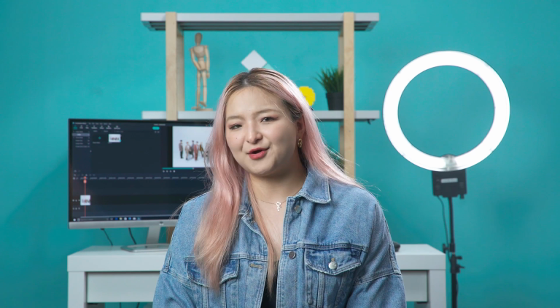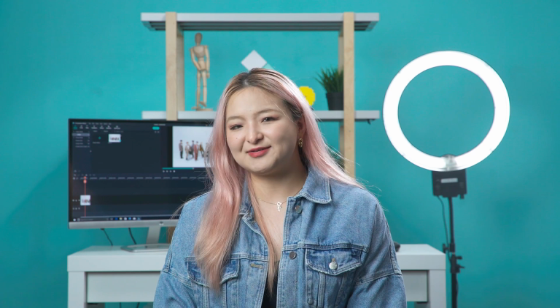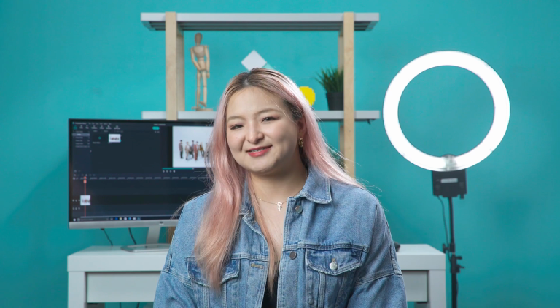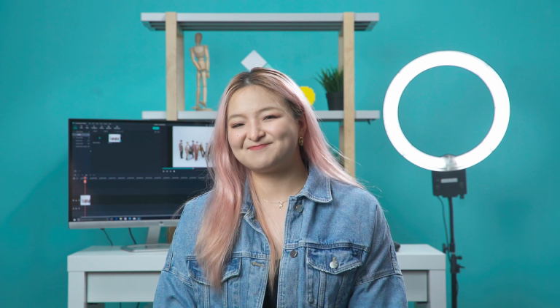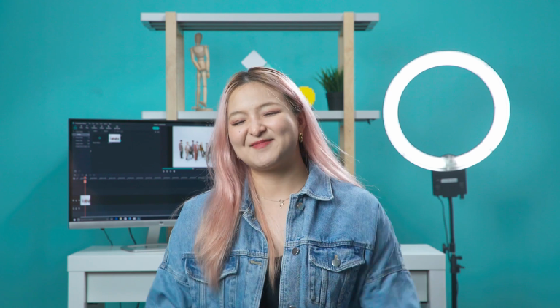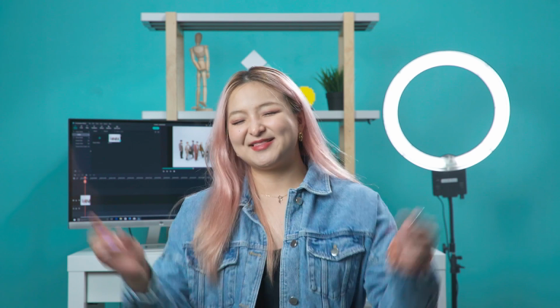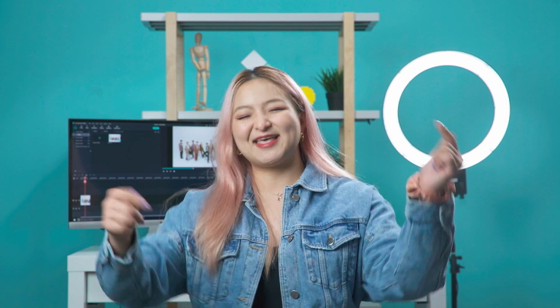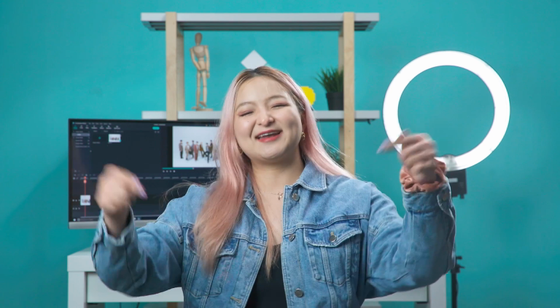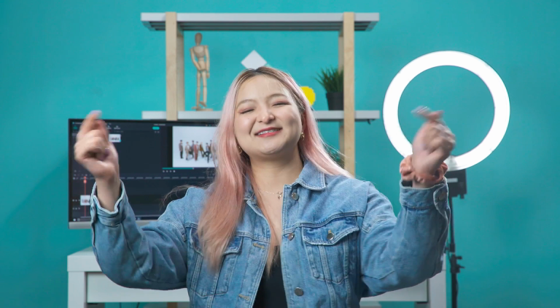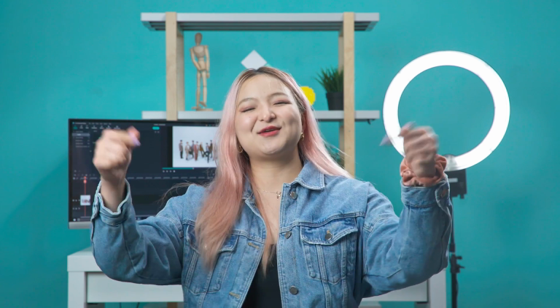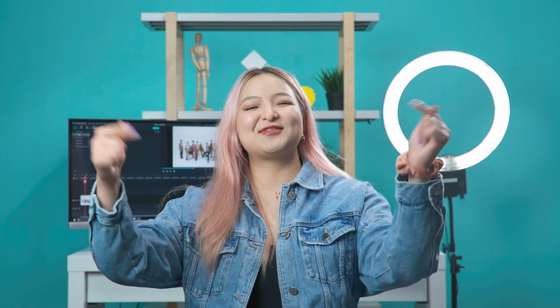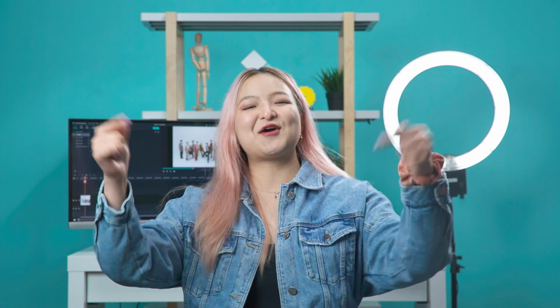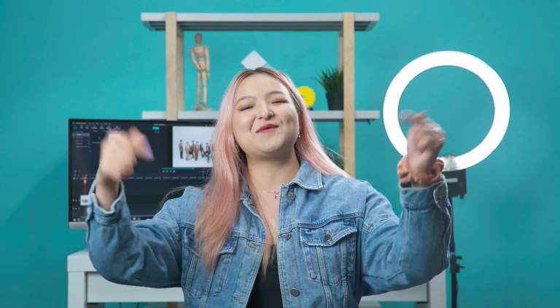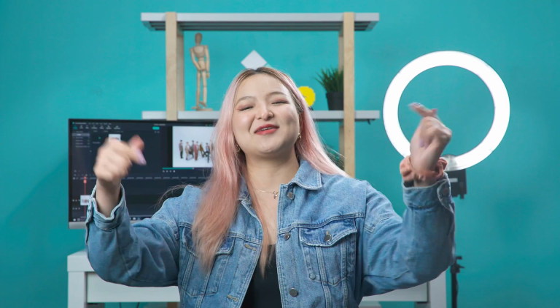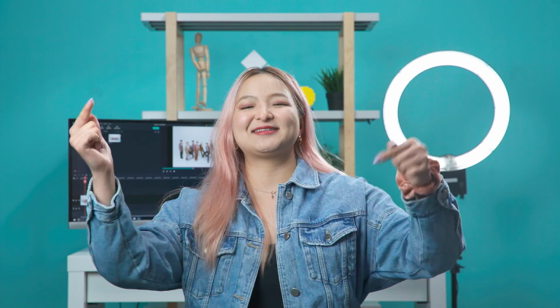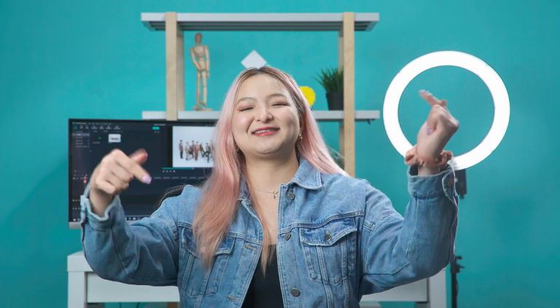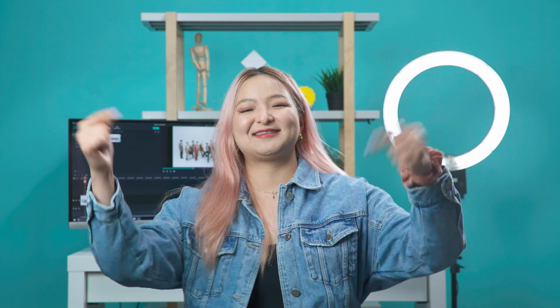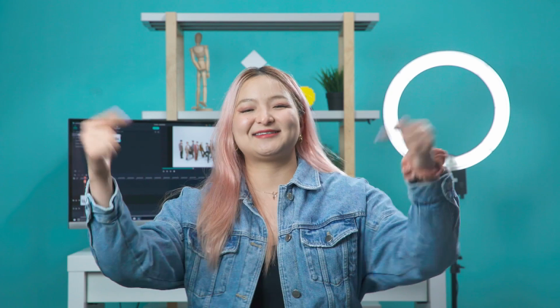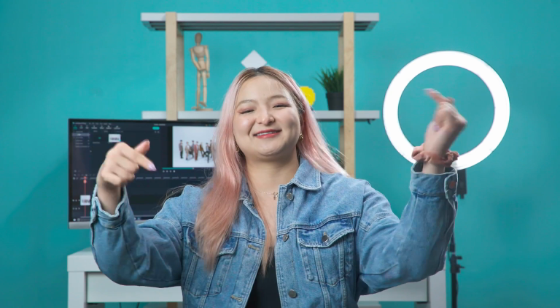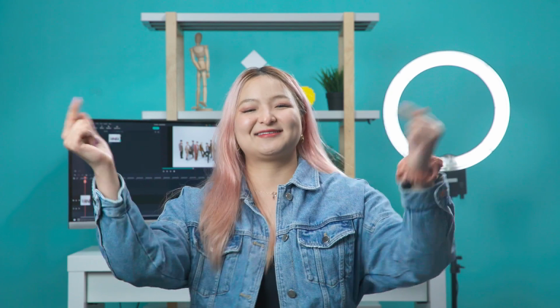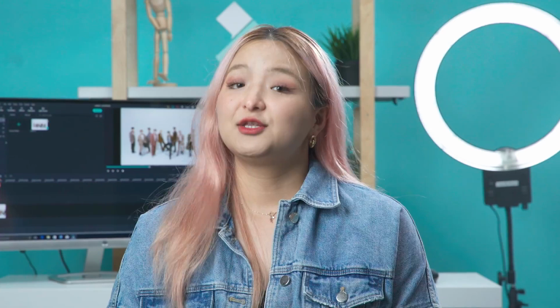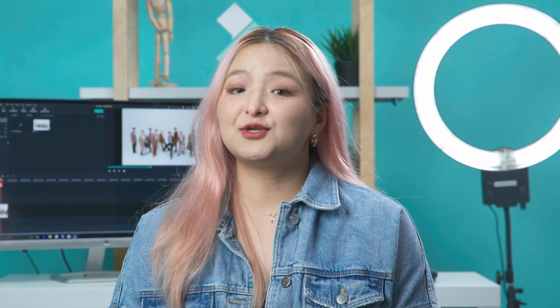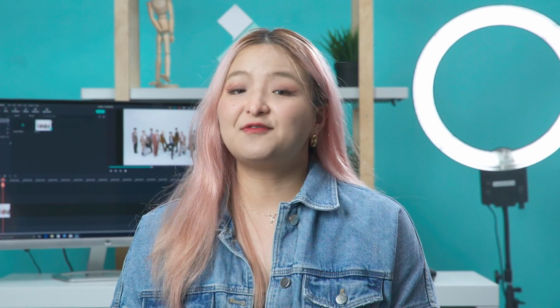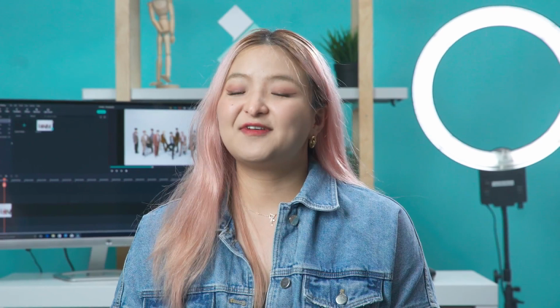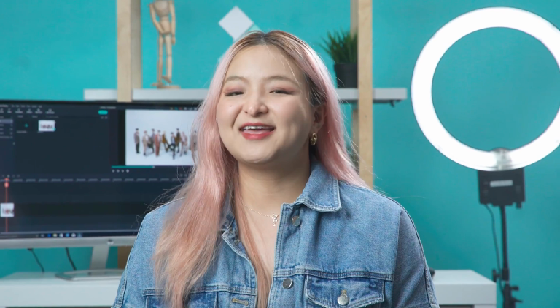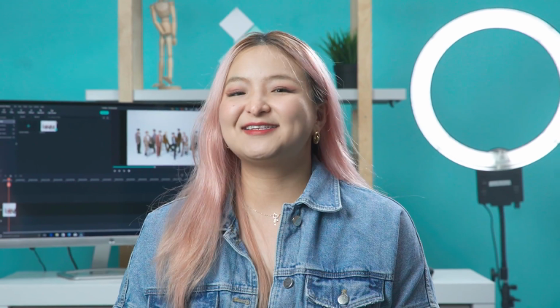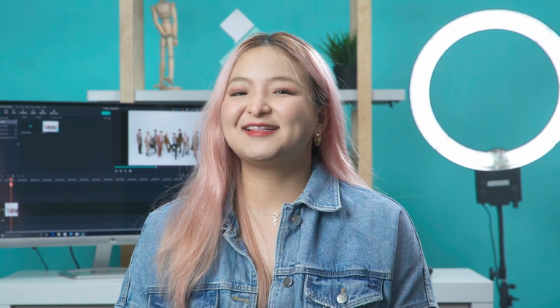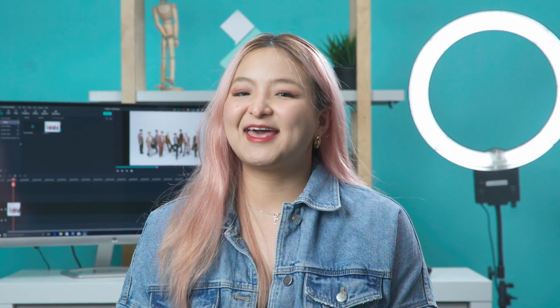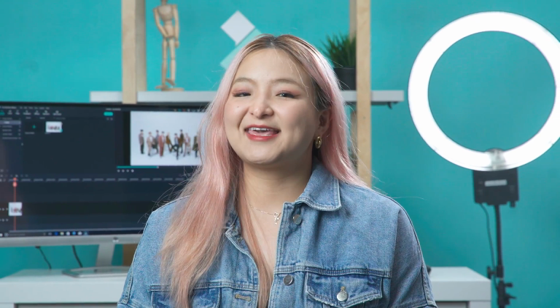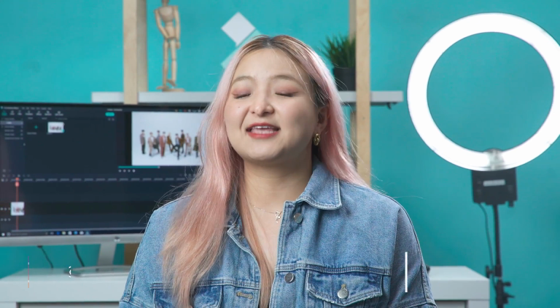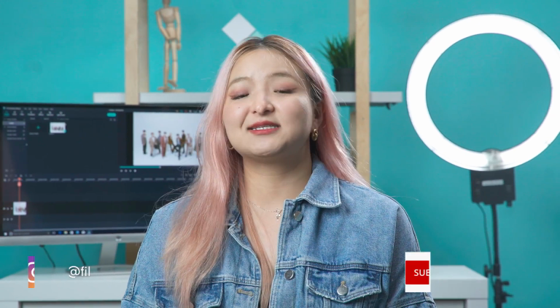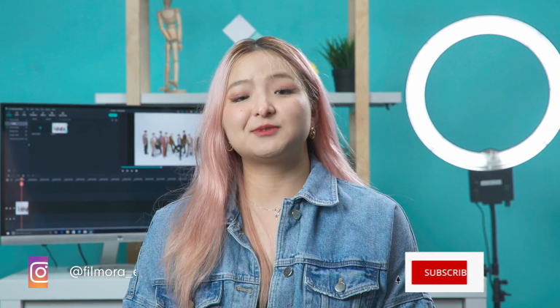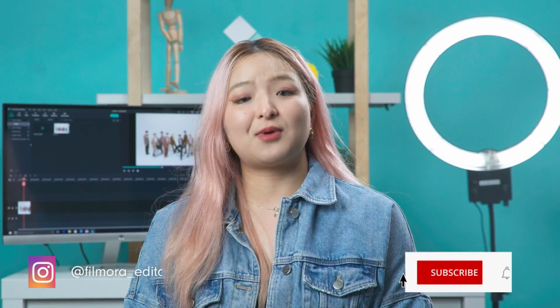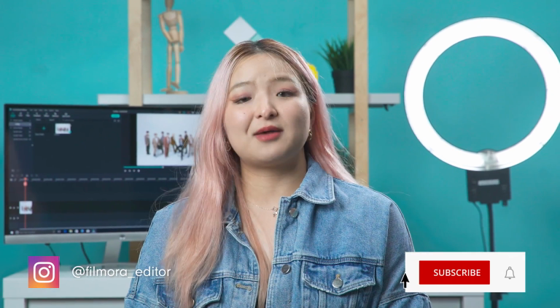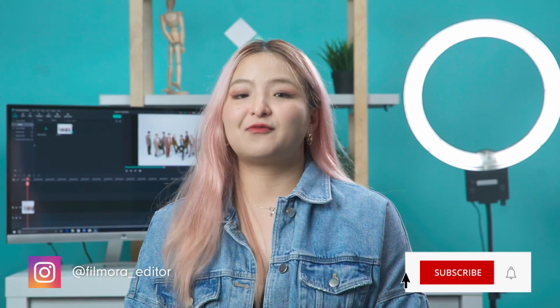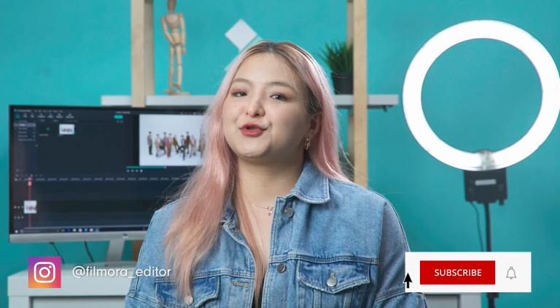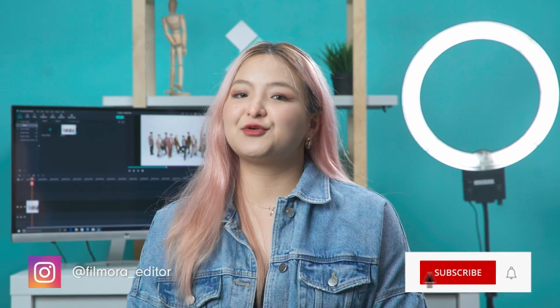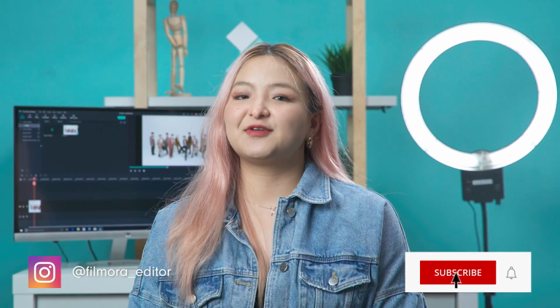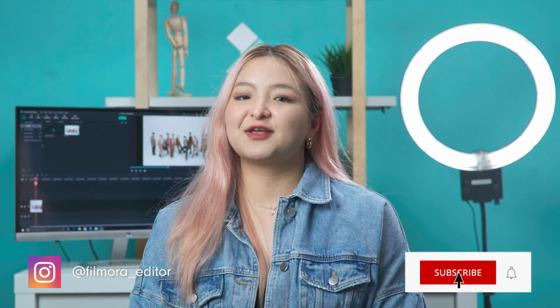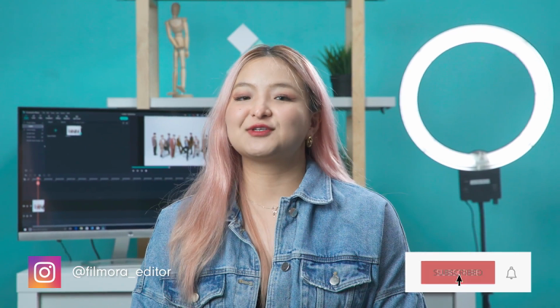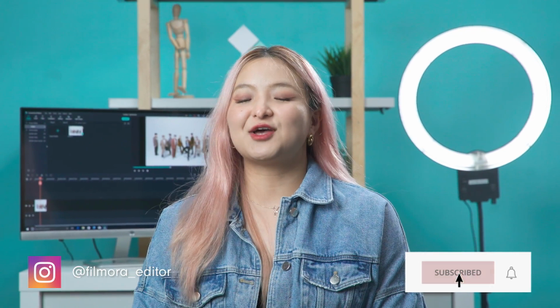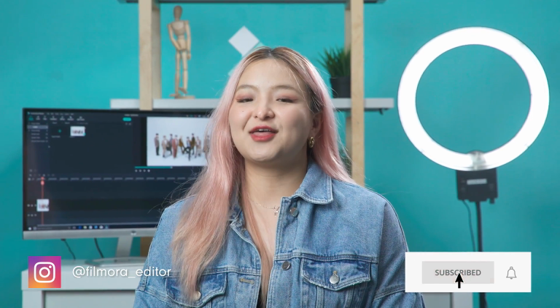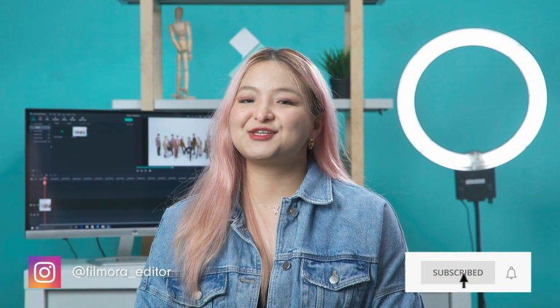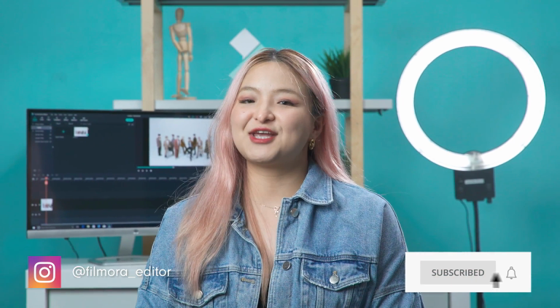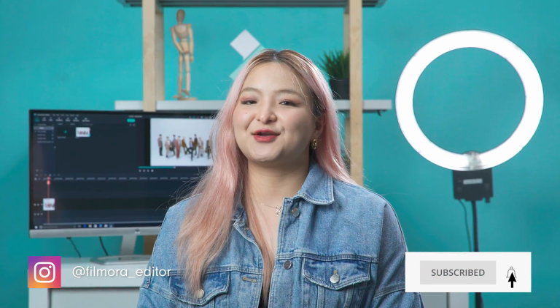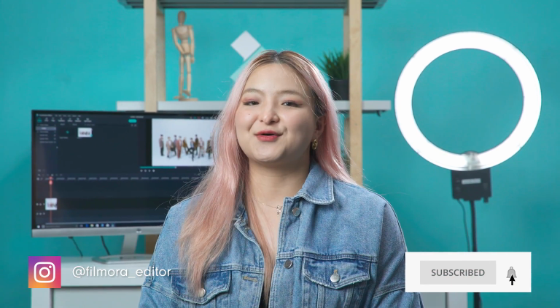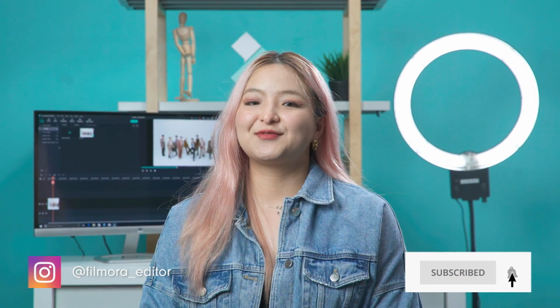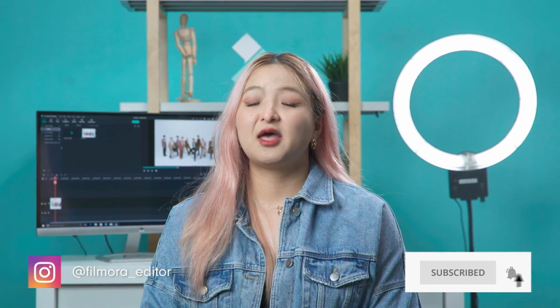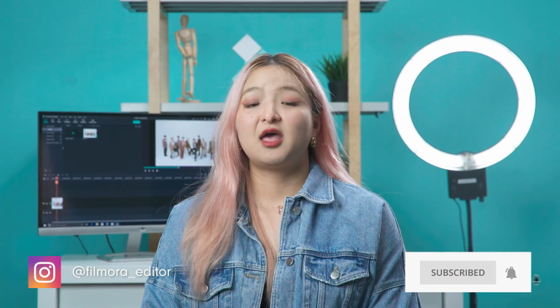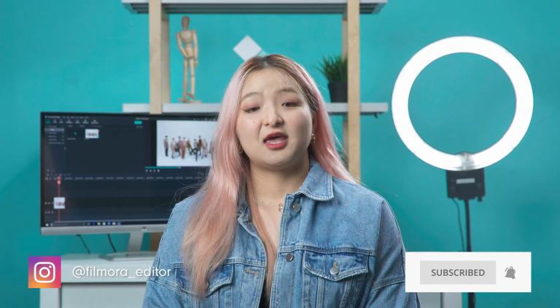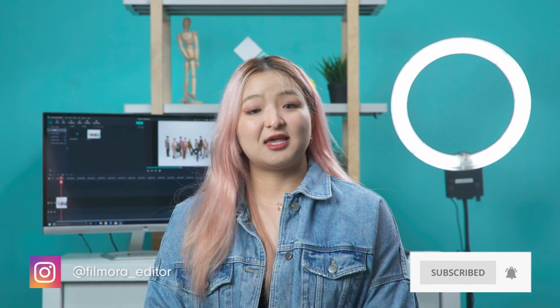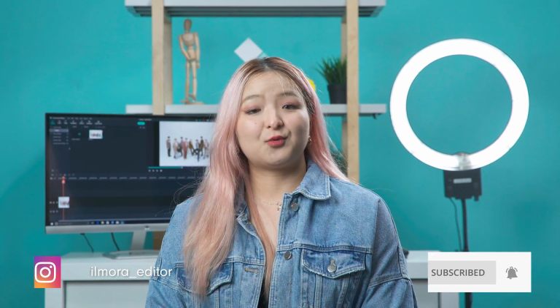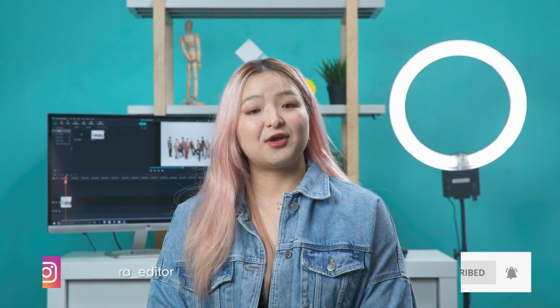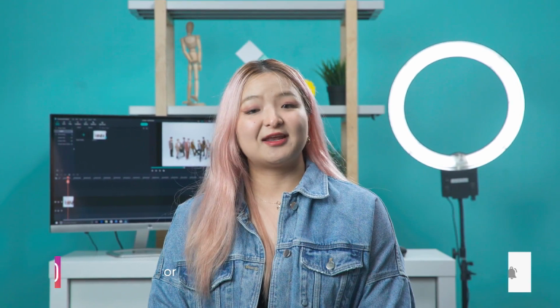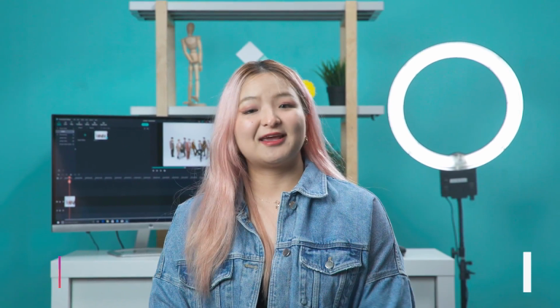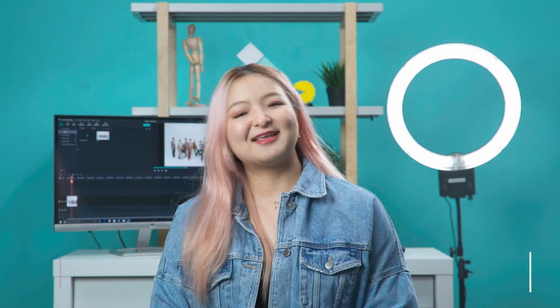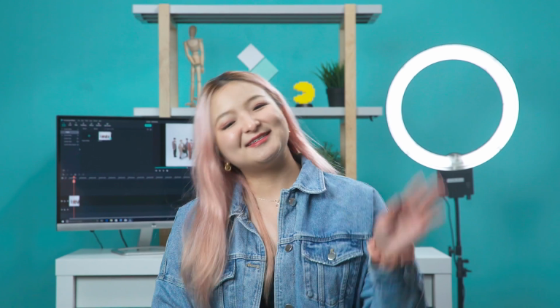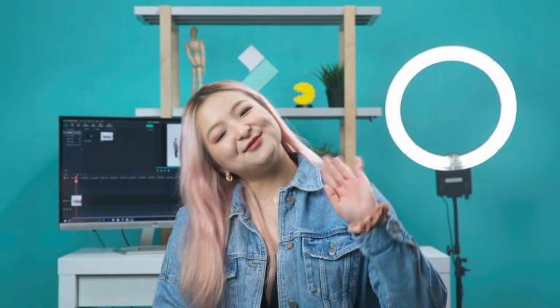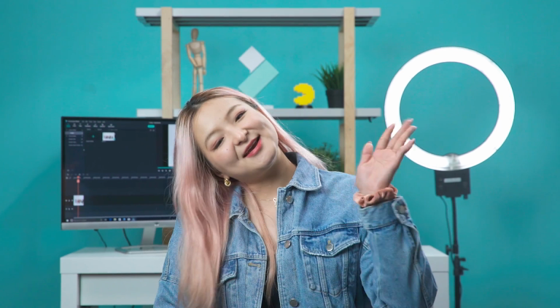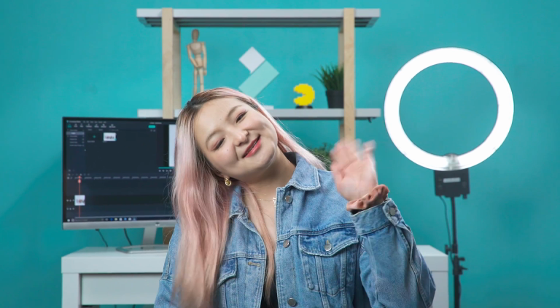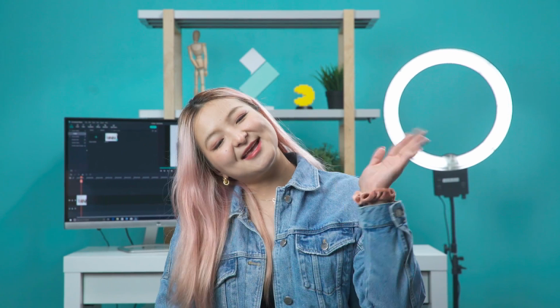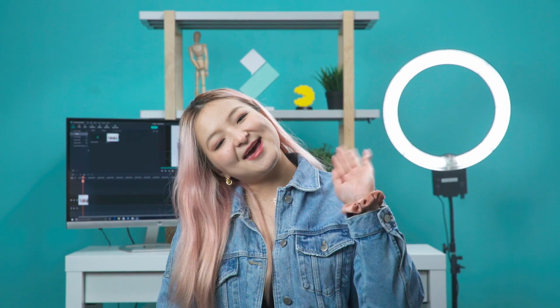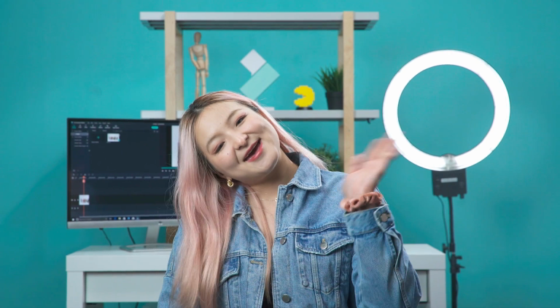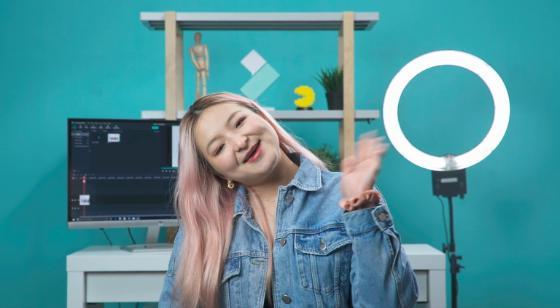Here we are! Let us know in the comments. Don't forget to like and subscribe for new videos on the channel. Keep creating and see you next time.